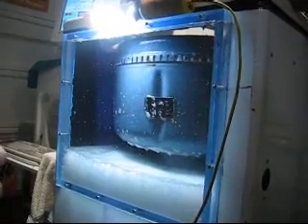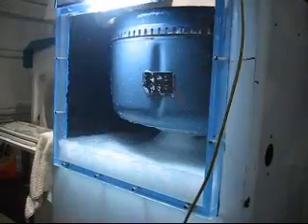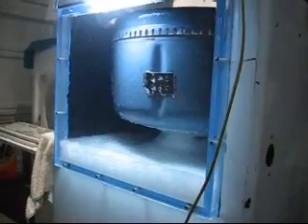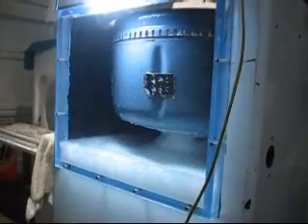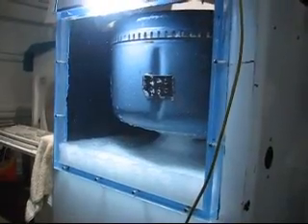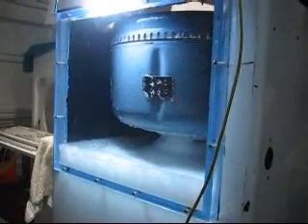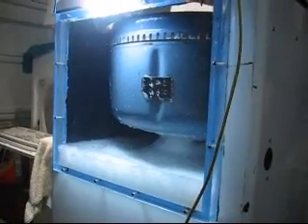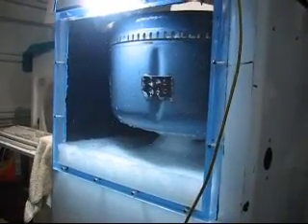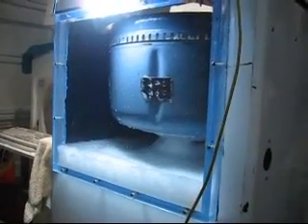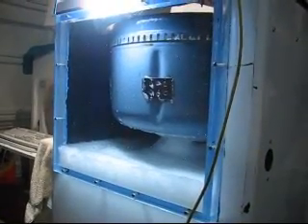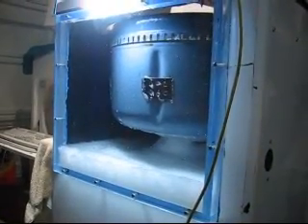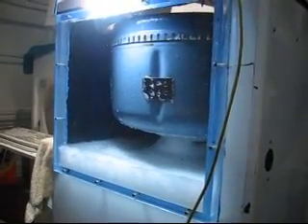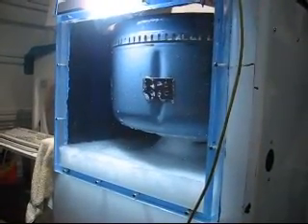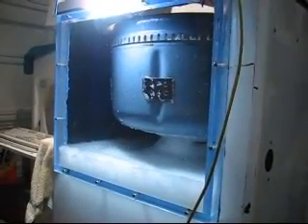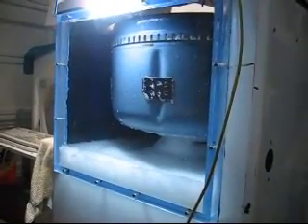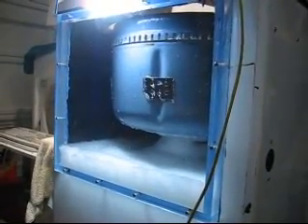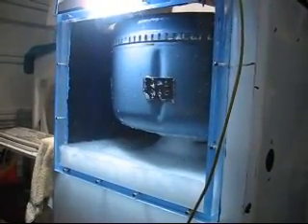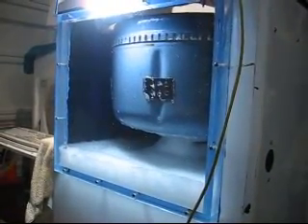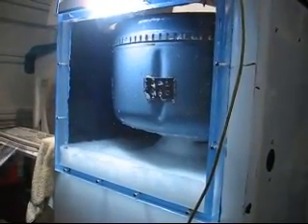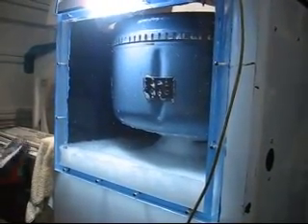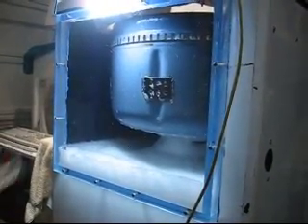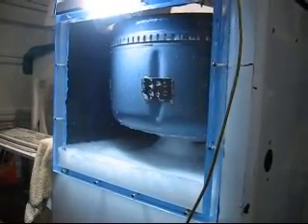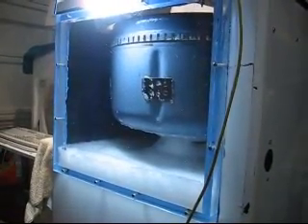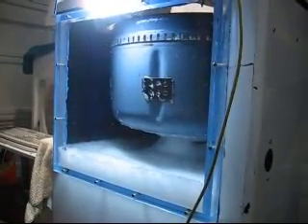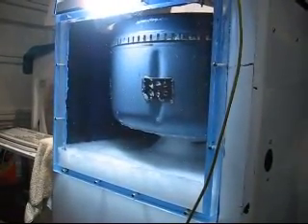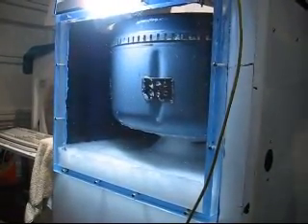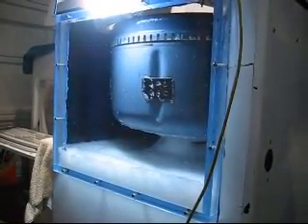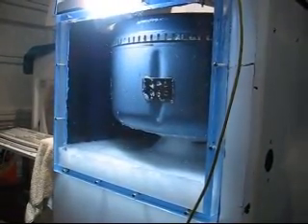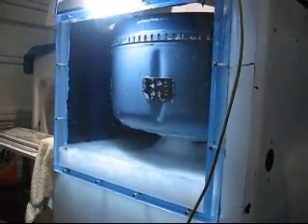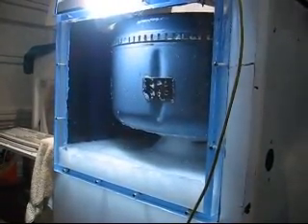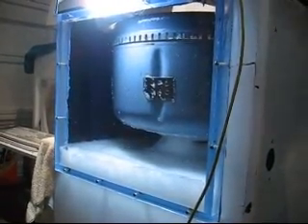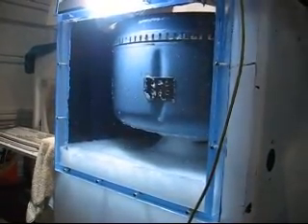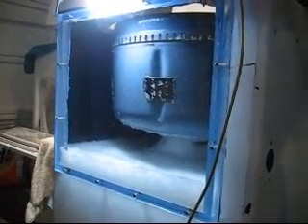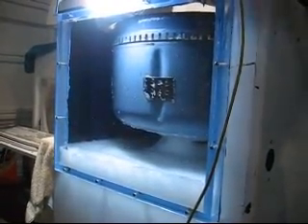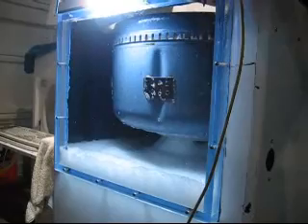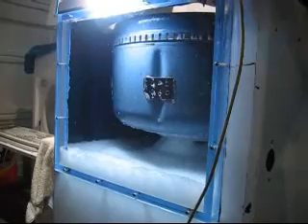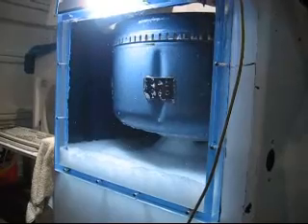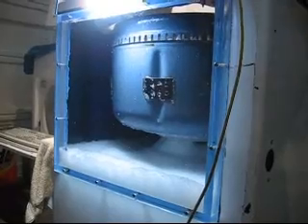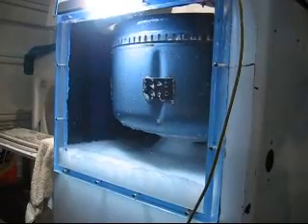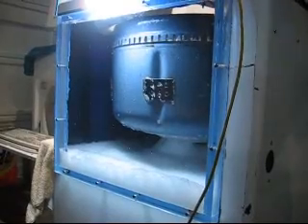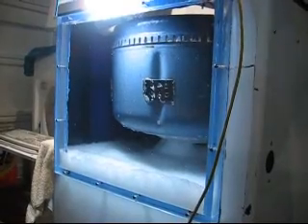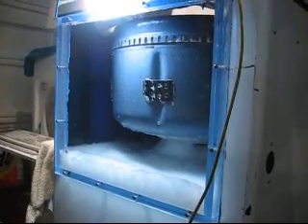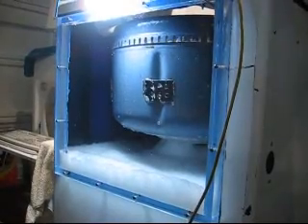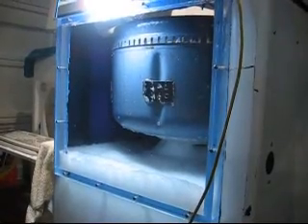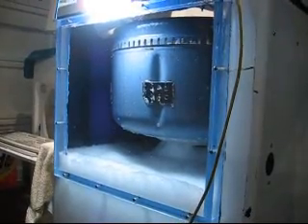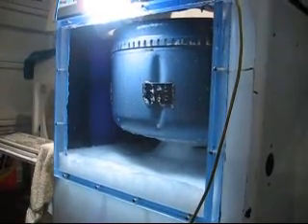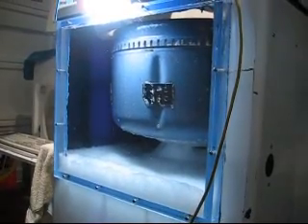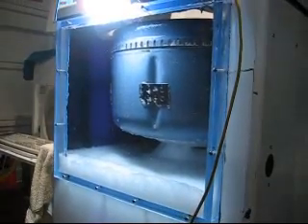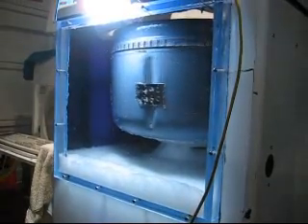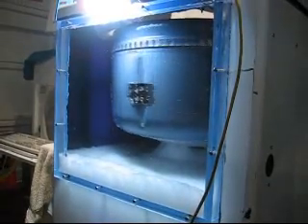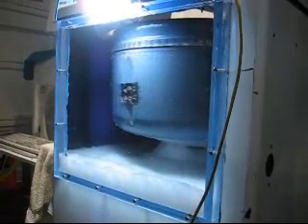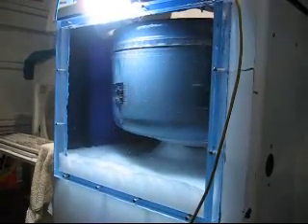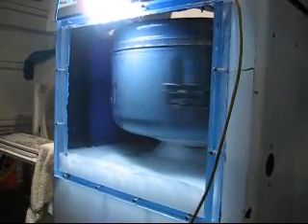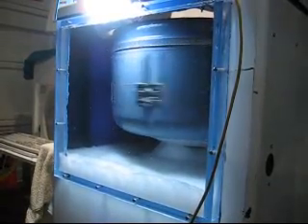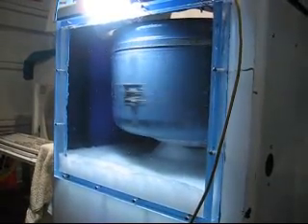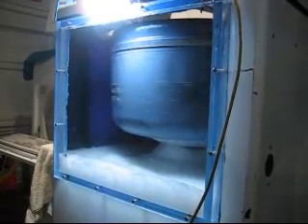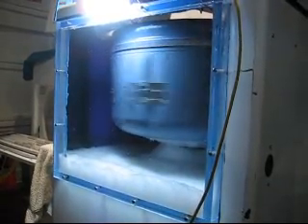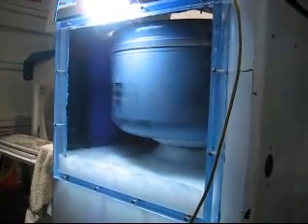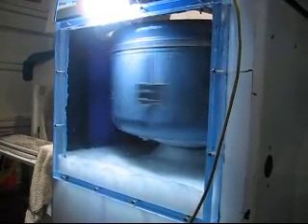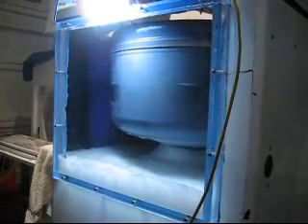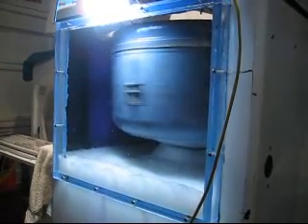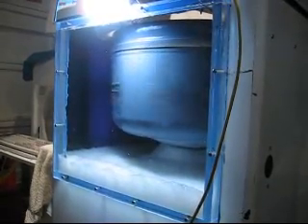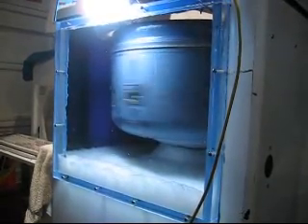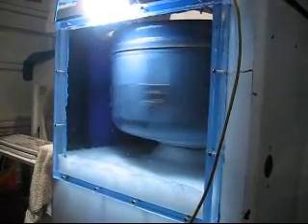Is it pumping out of the cabinet? No, it's pumping it out. Now we're going to rev all the way up.